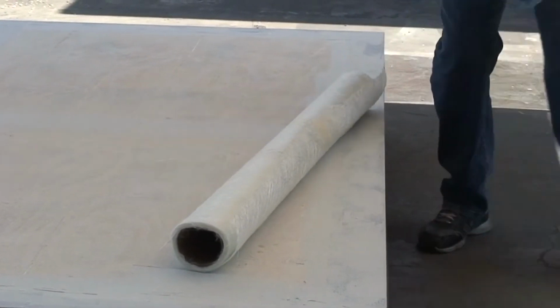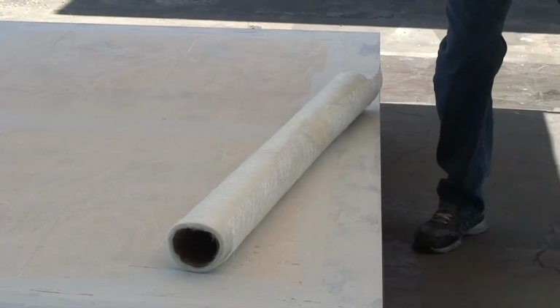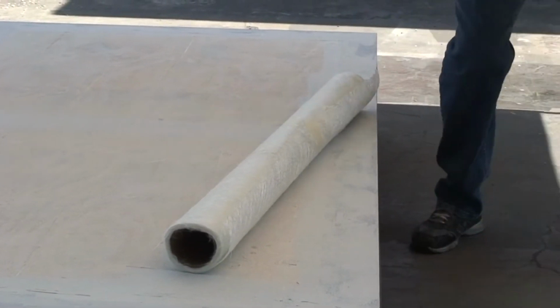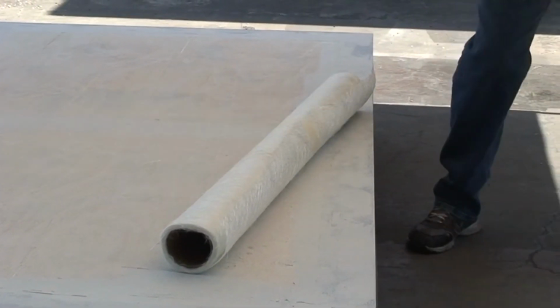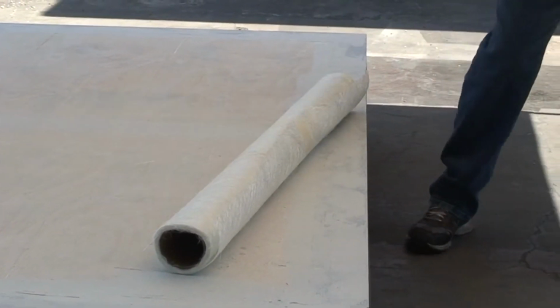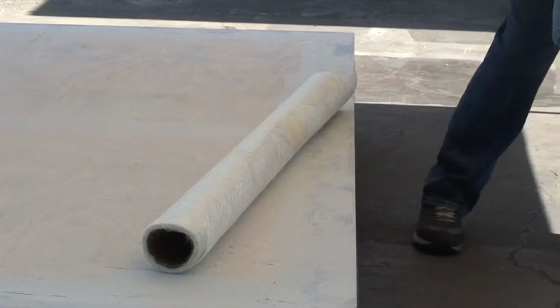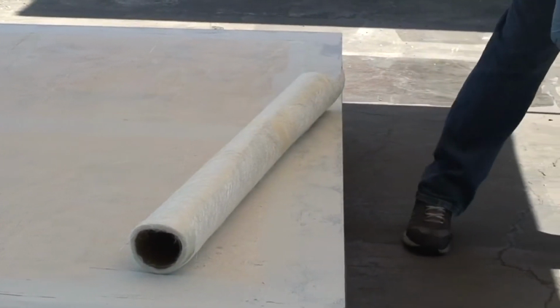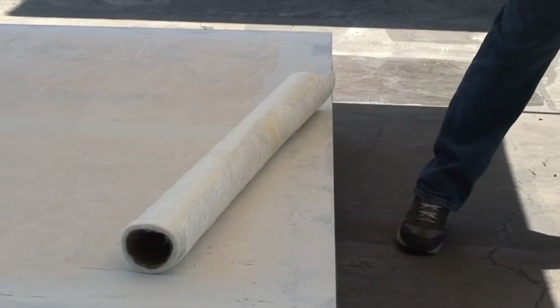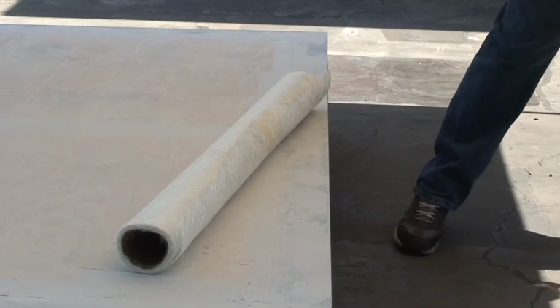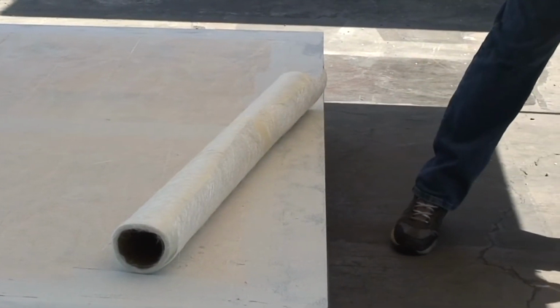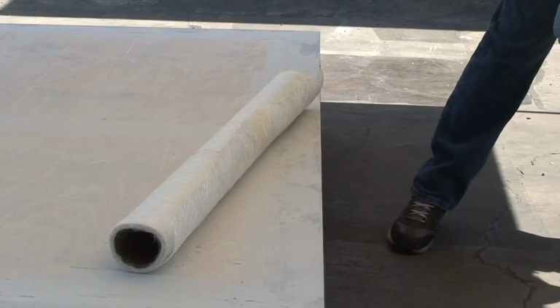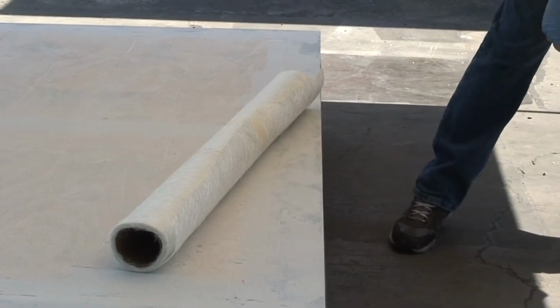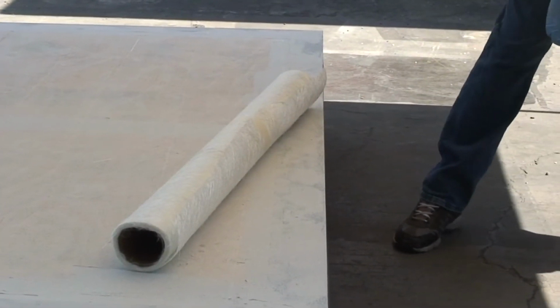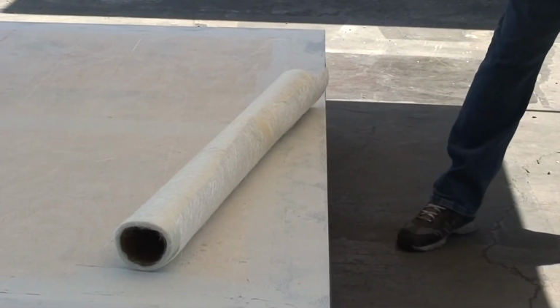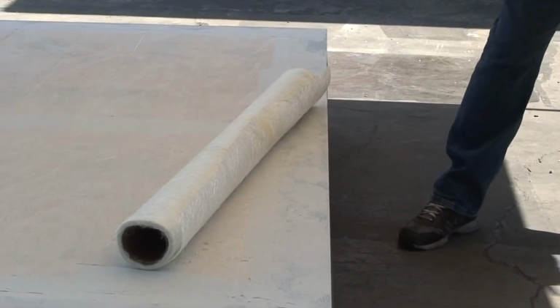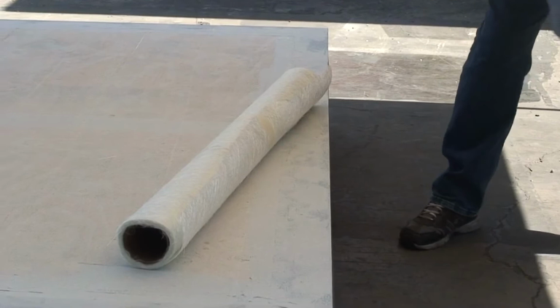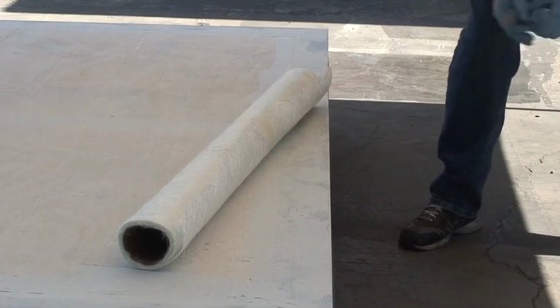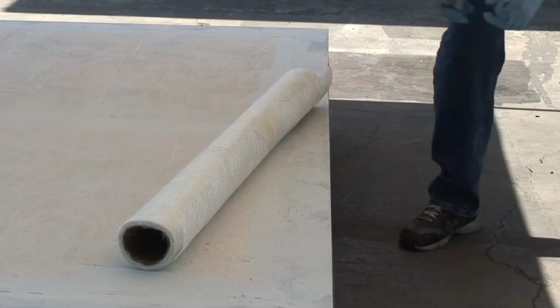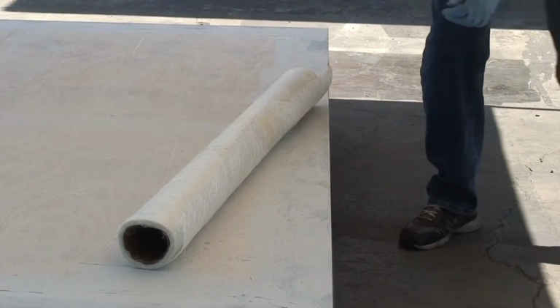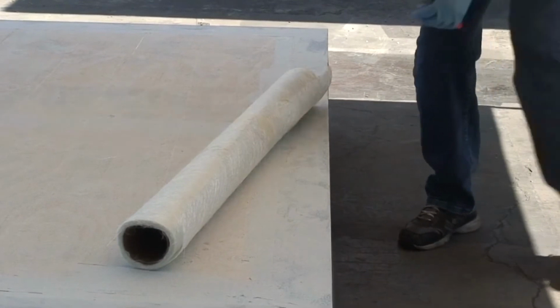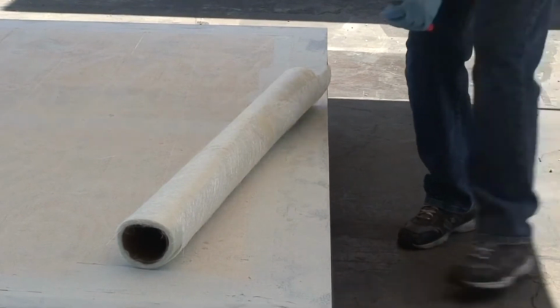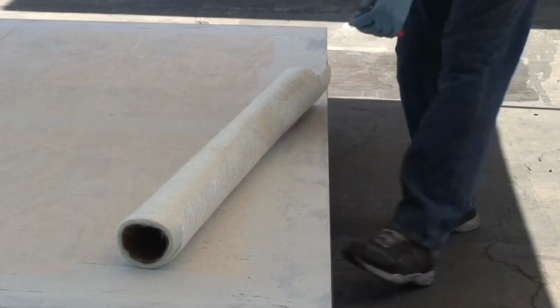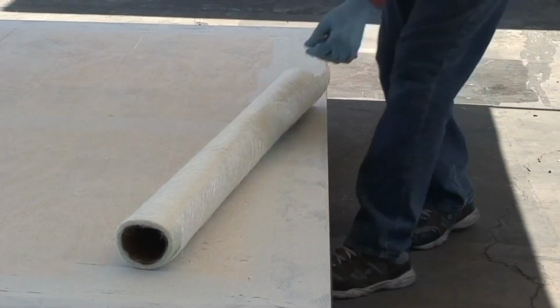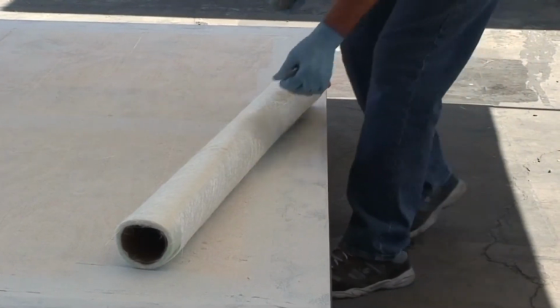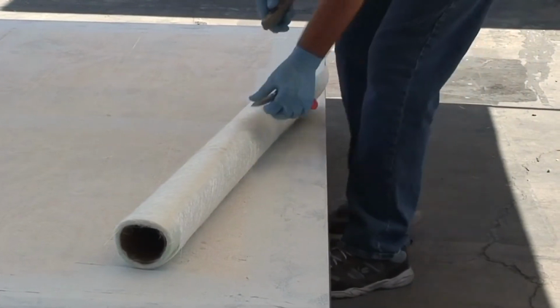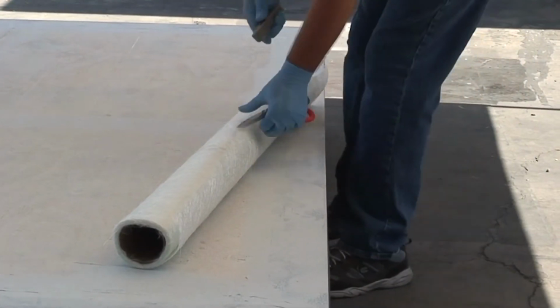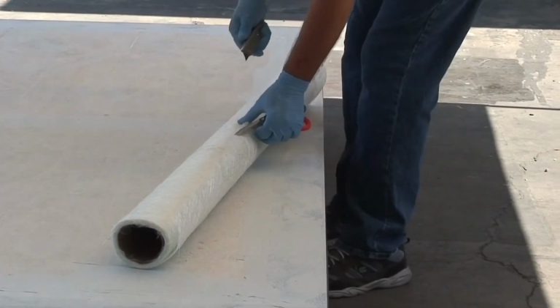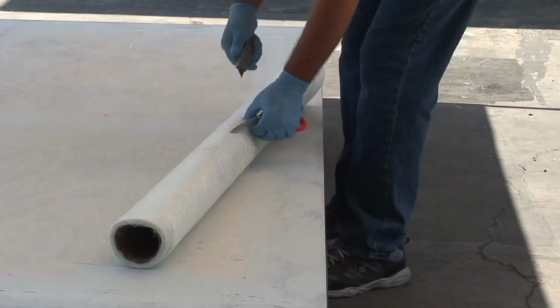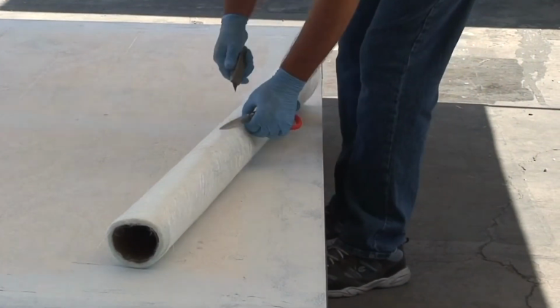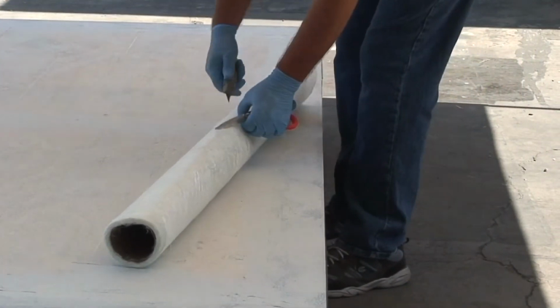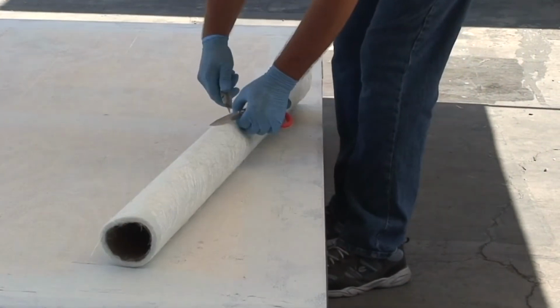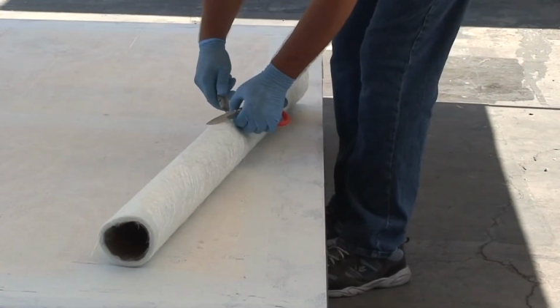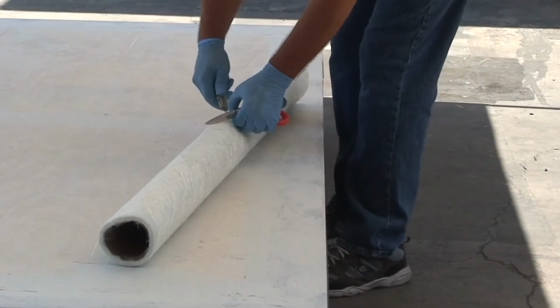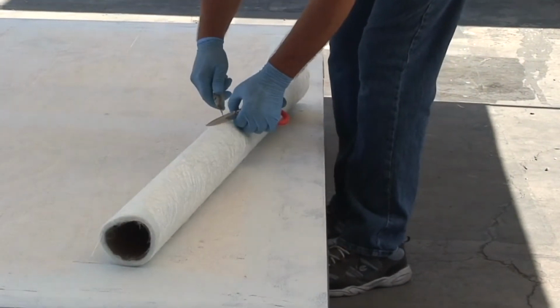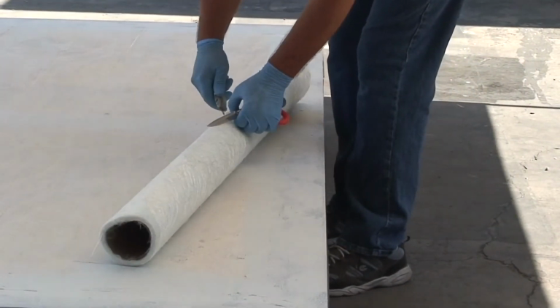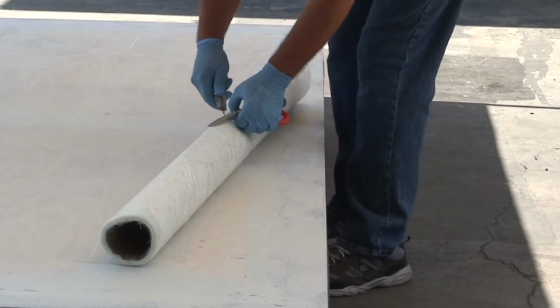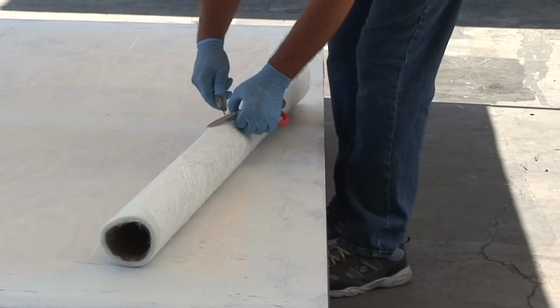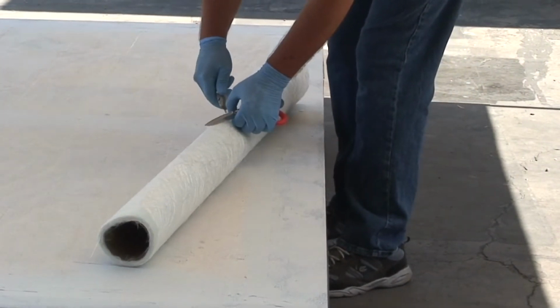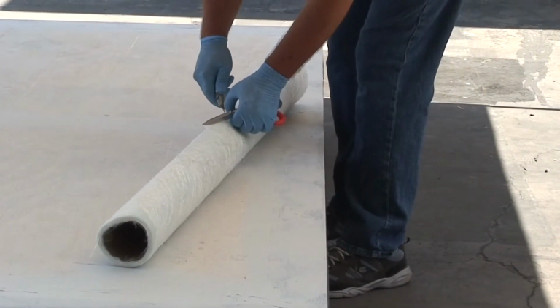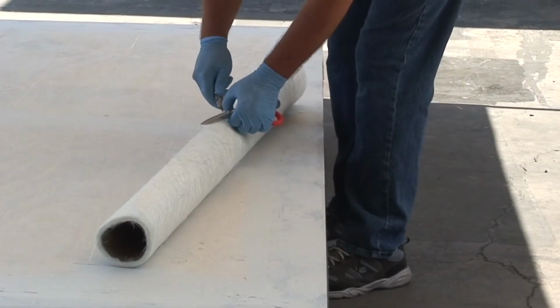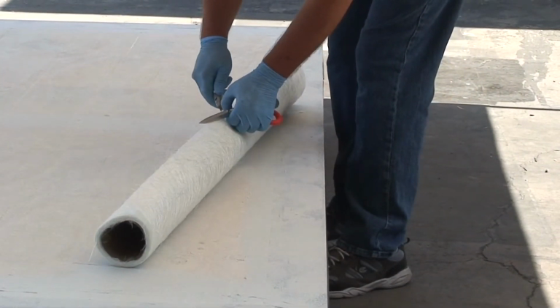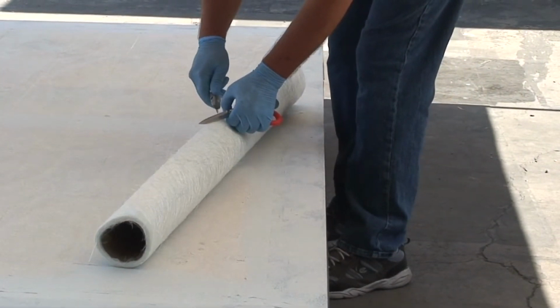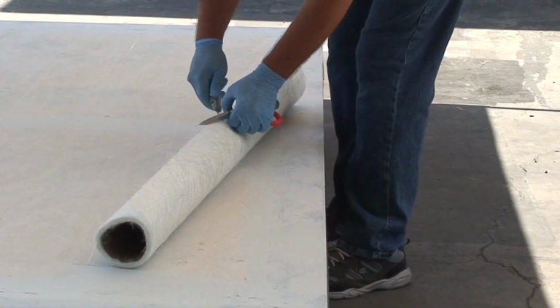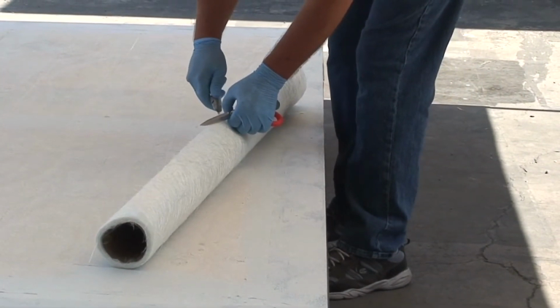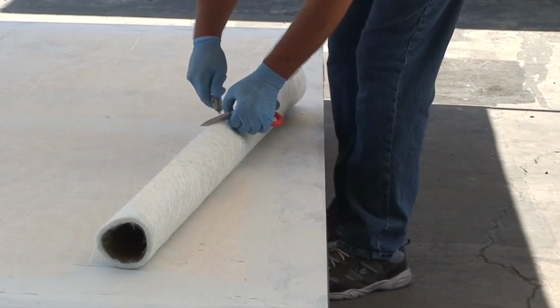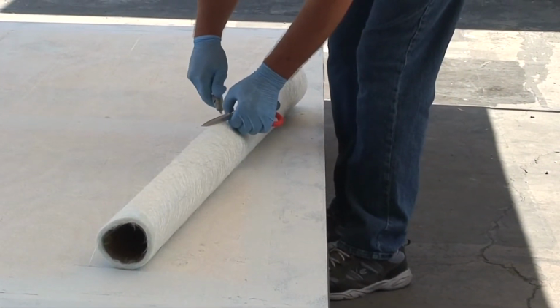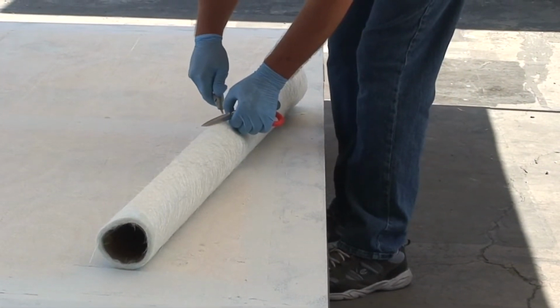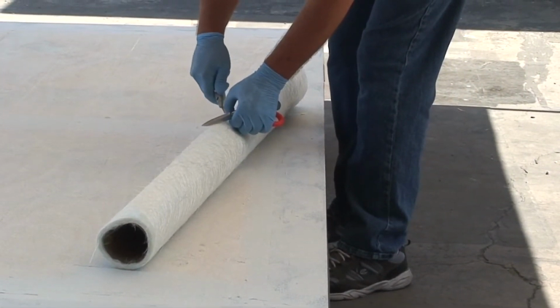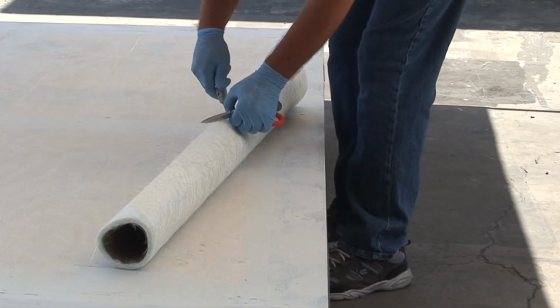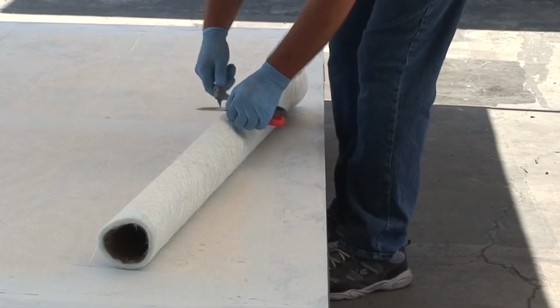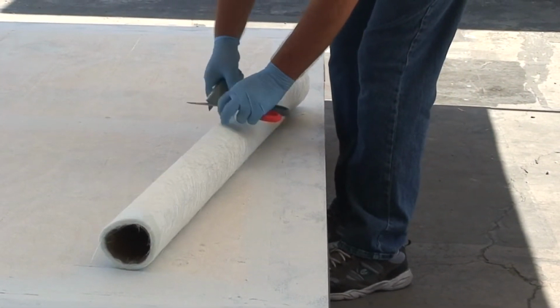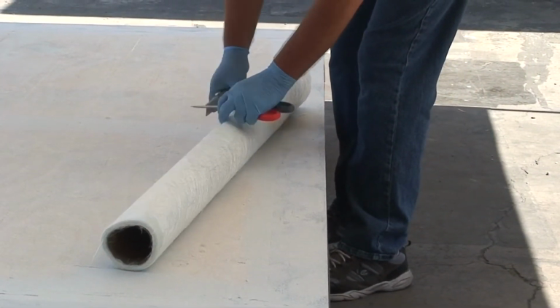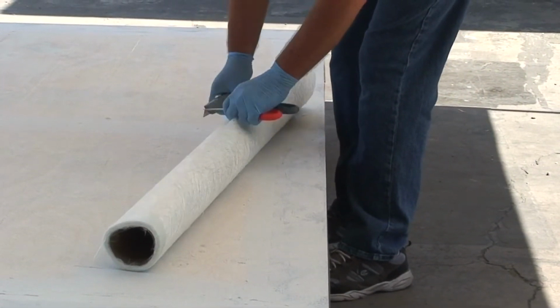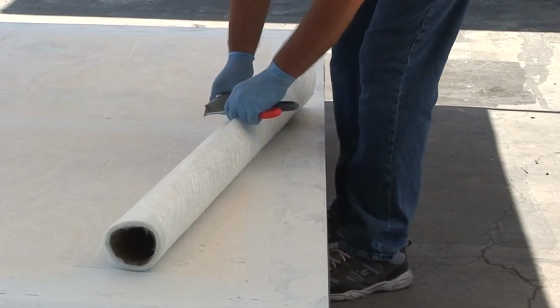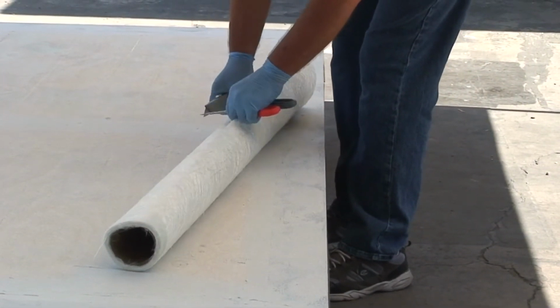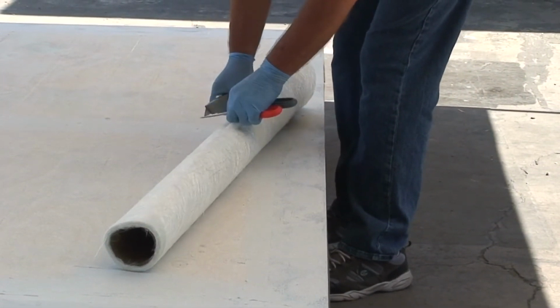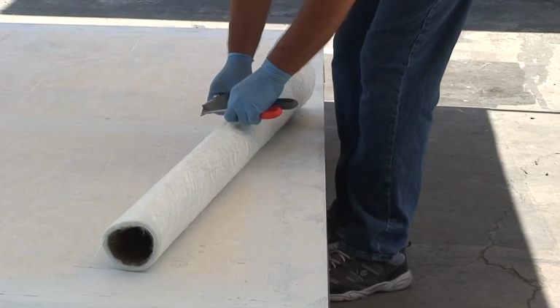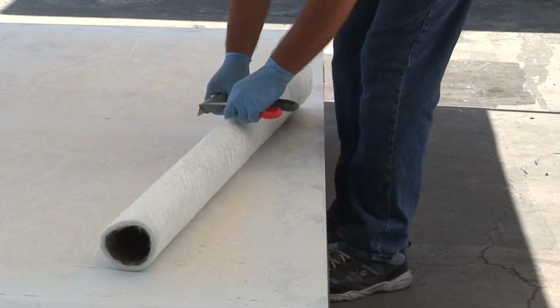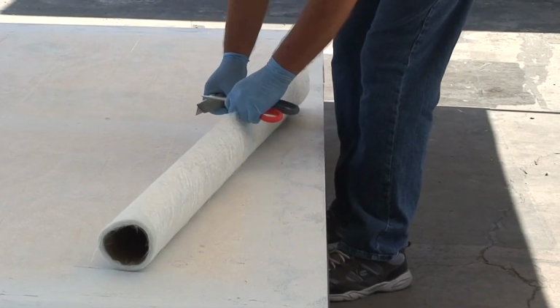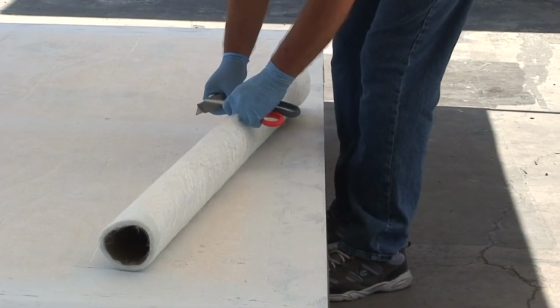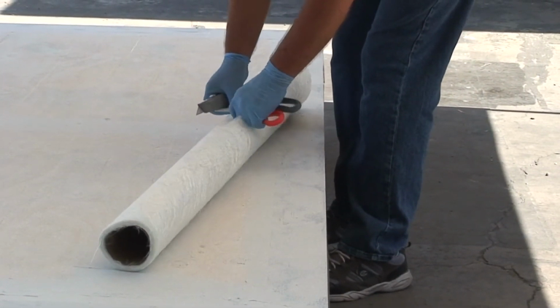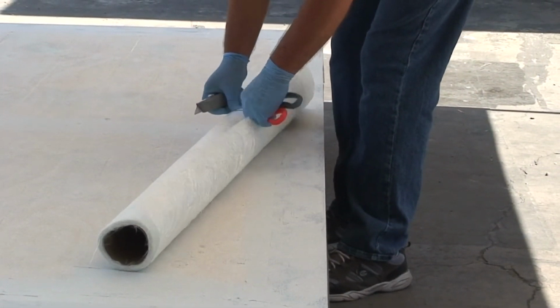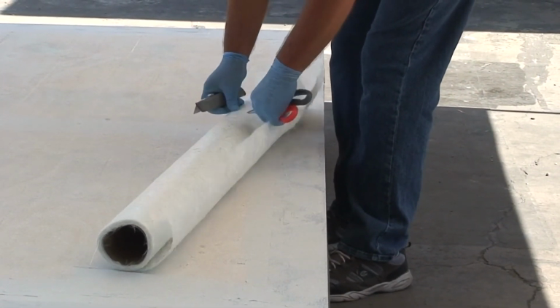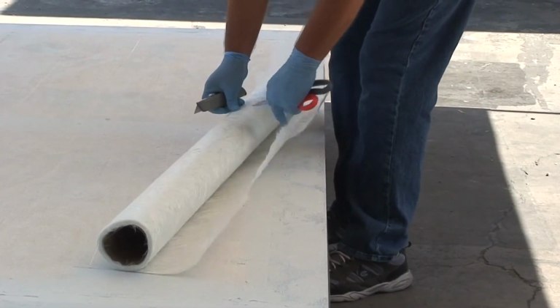When the primer has dried for a minimum of 6 hours, the fiberglass and 1588 base coat is ready to be installed.